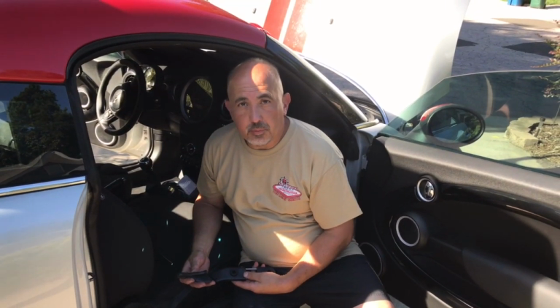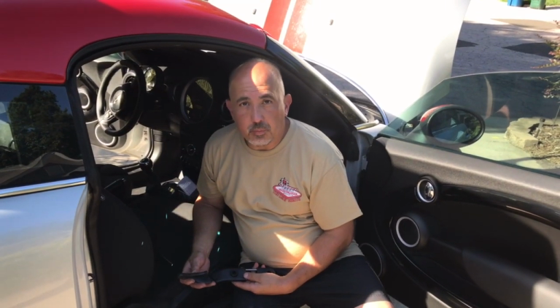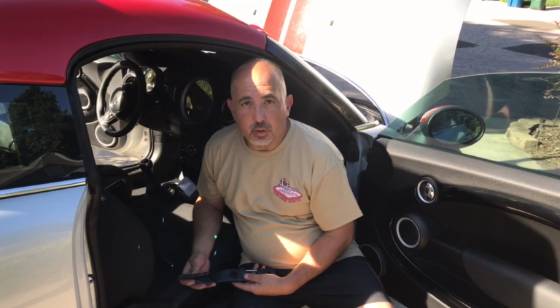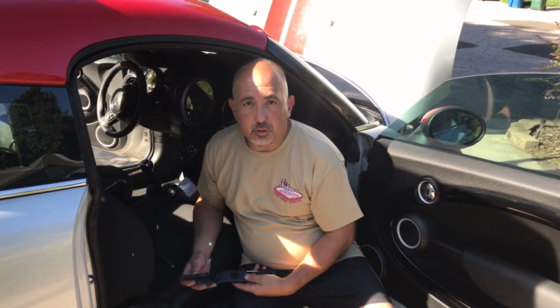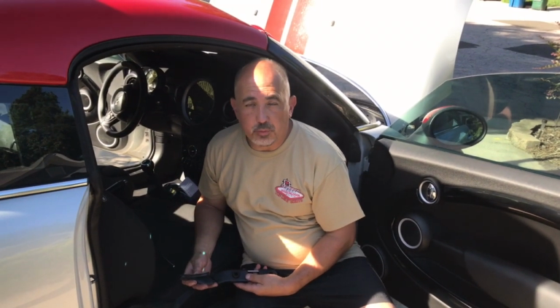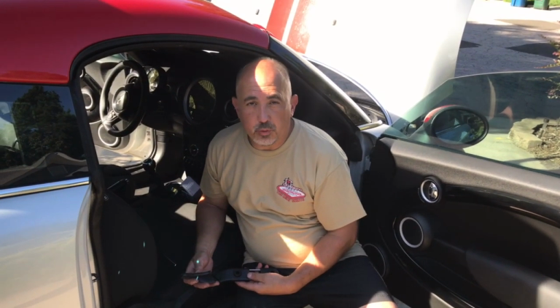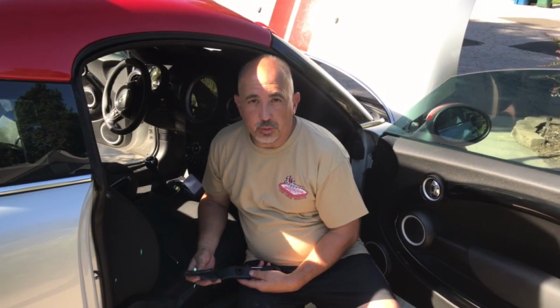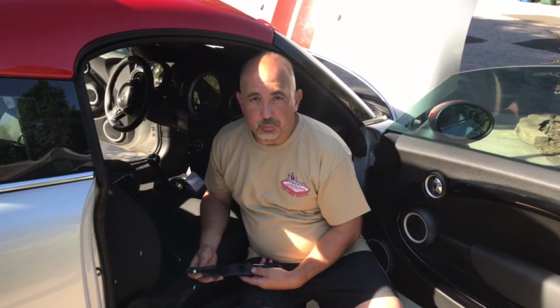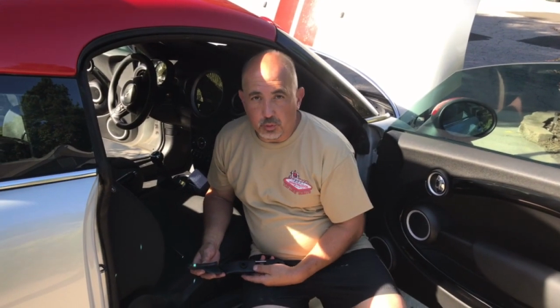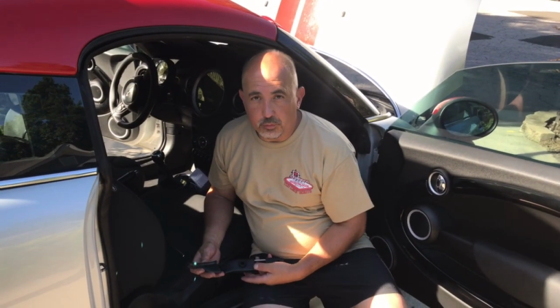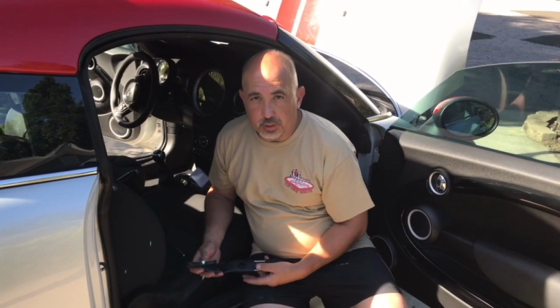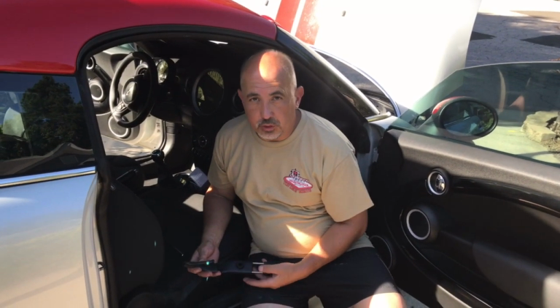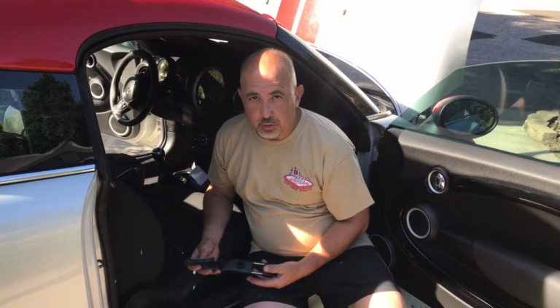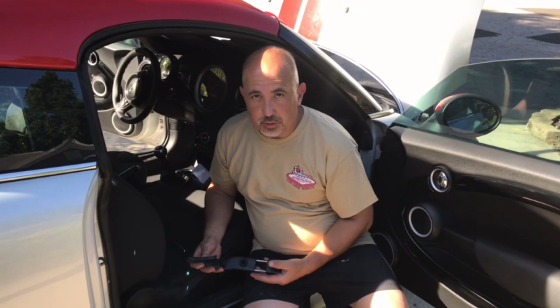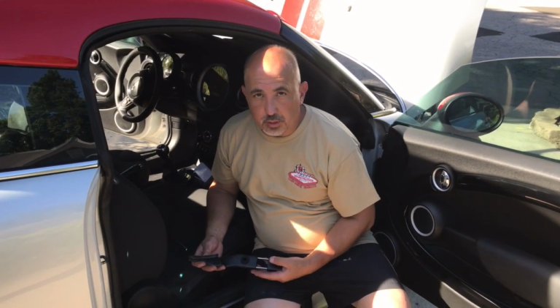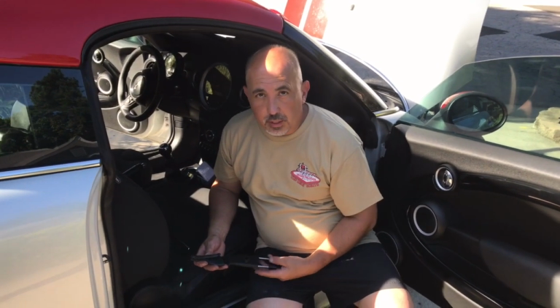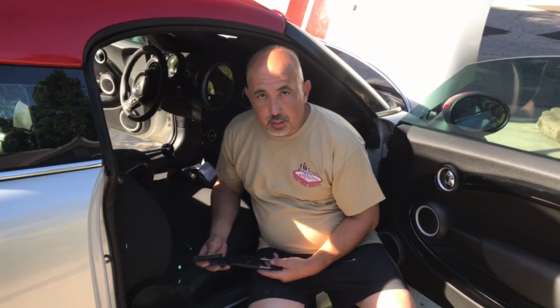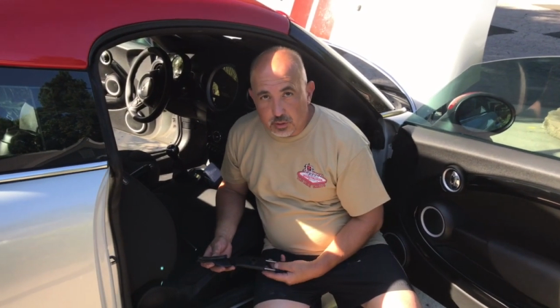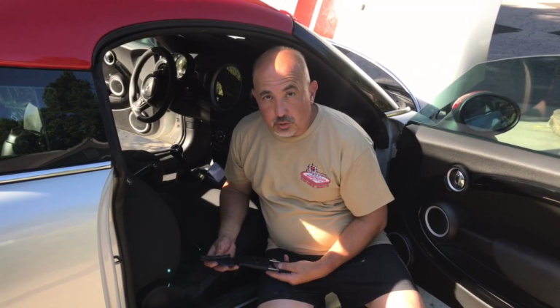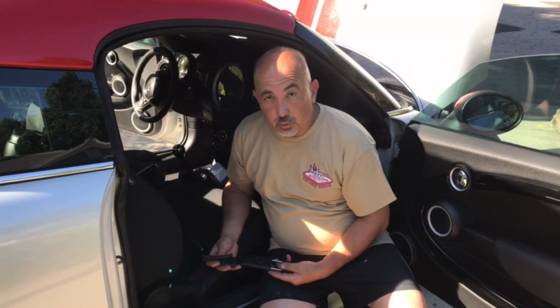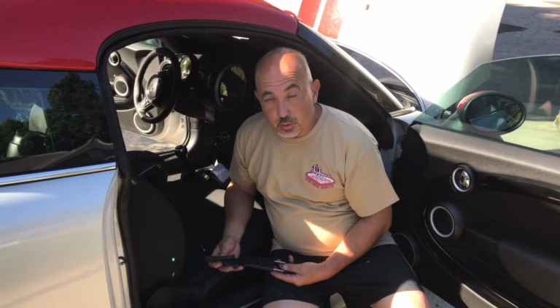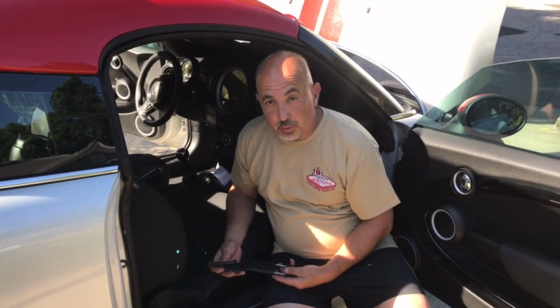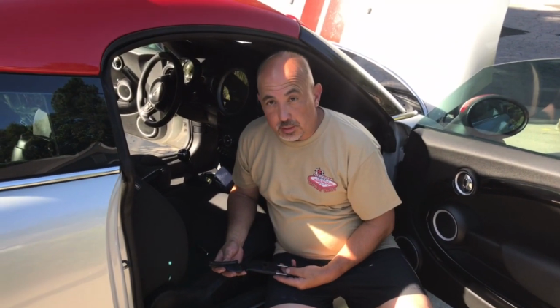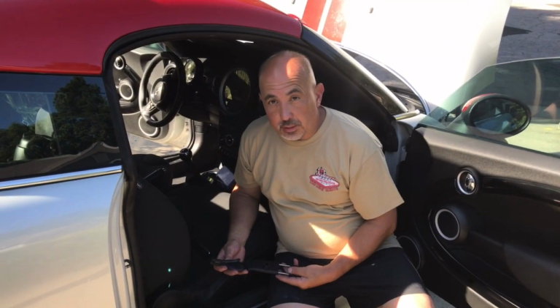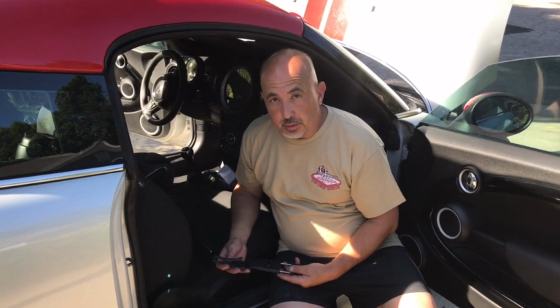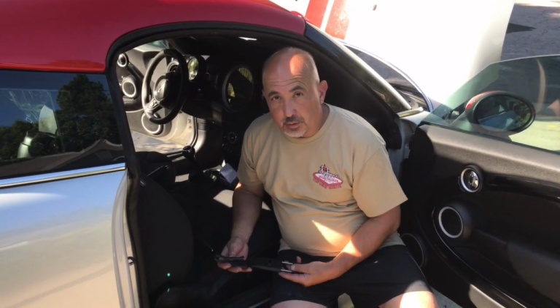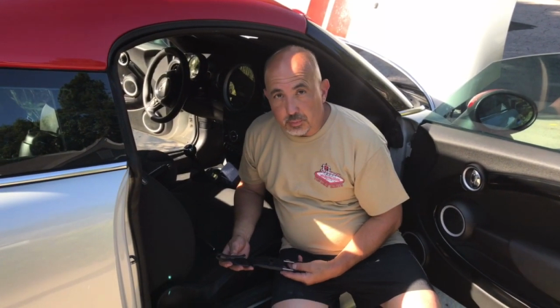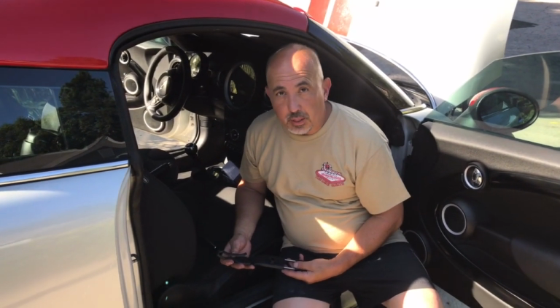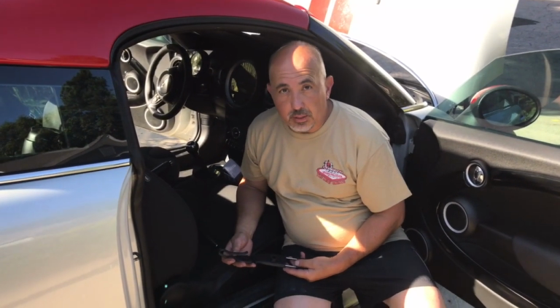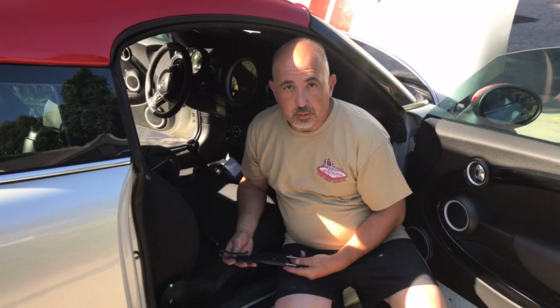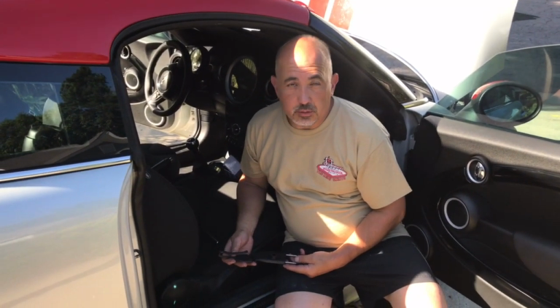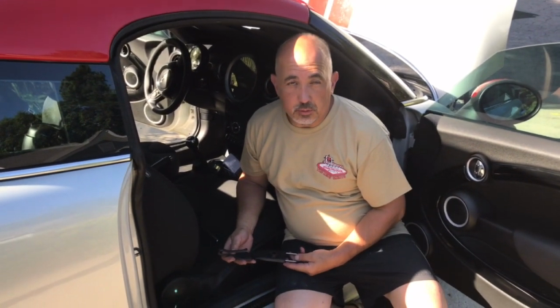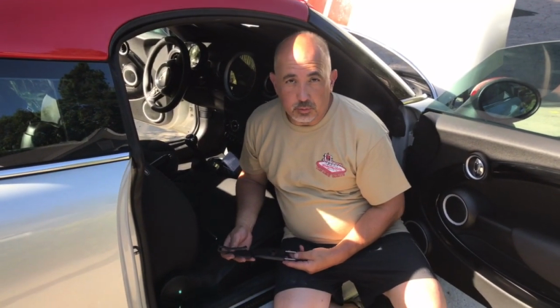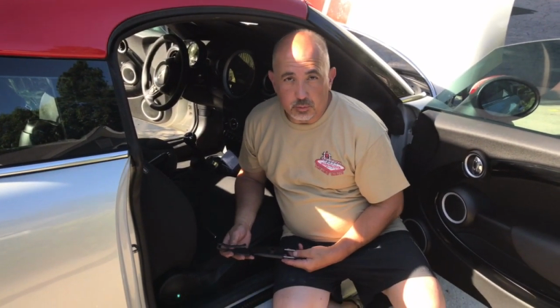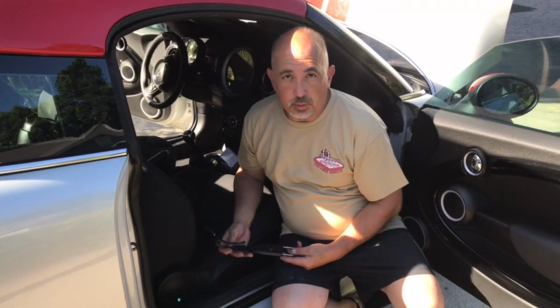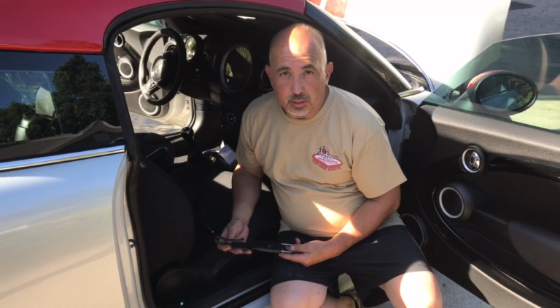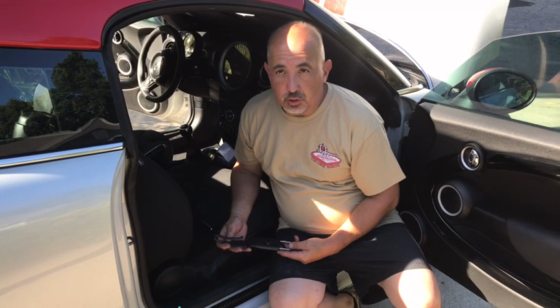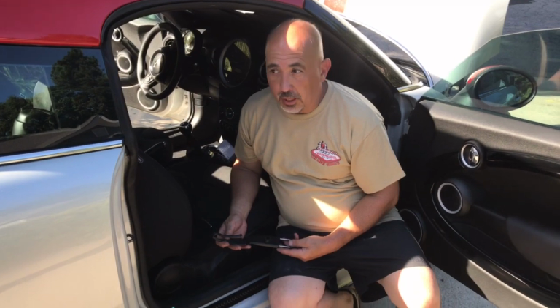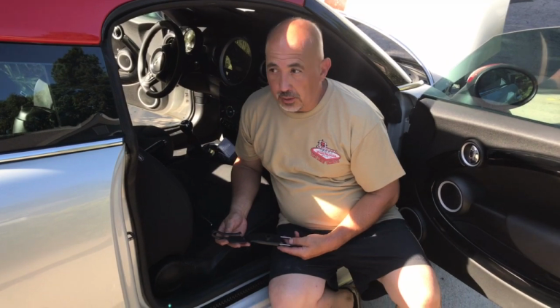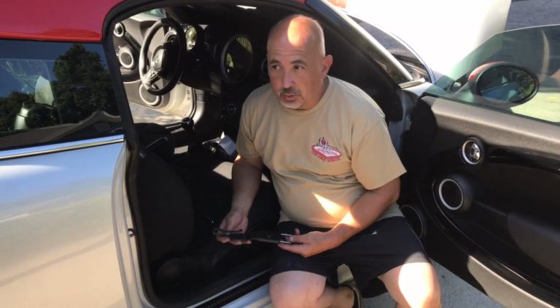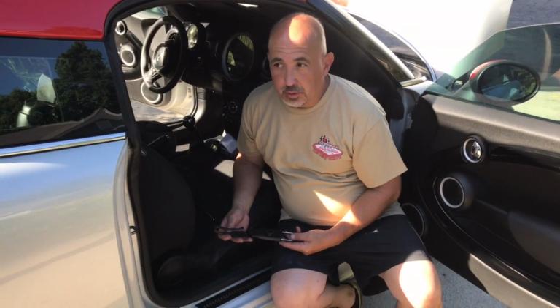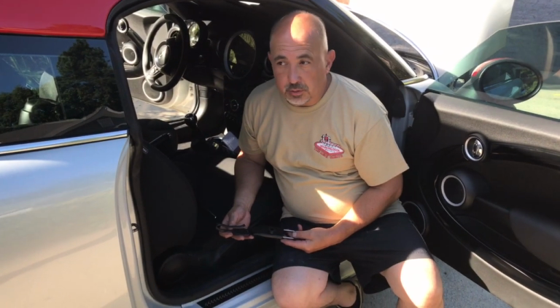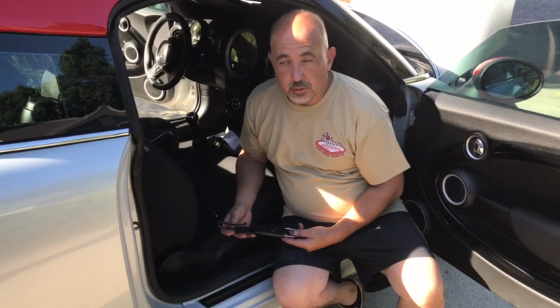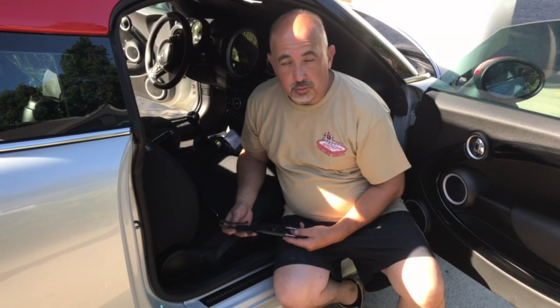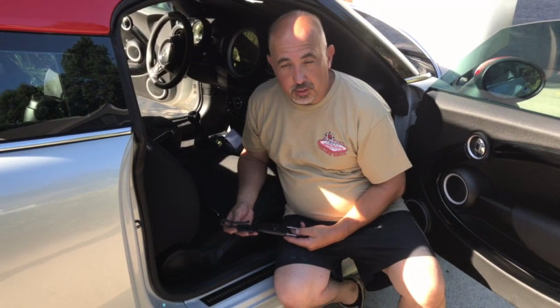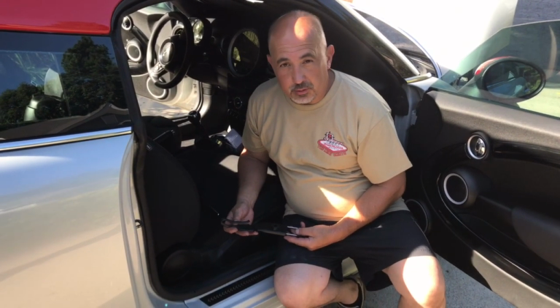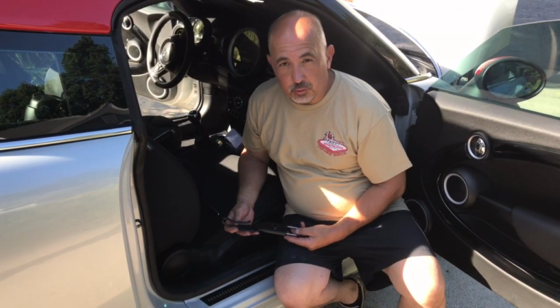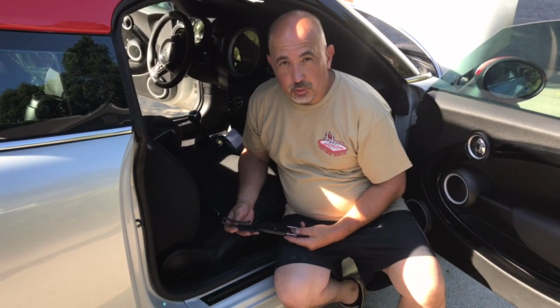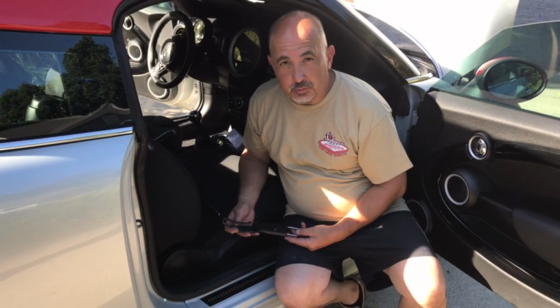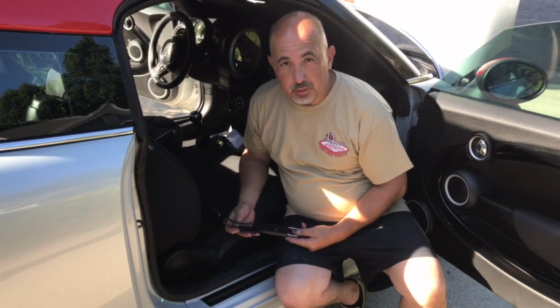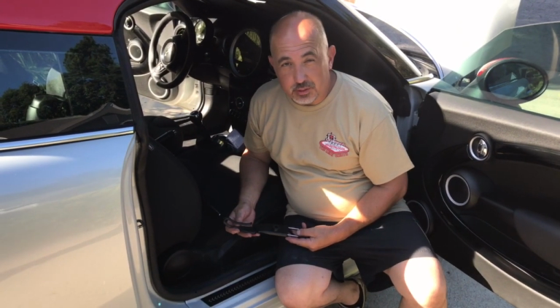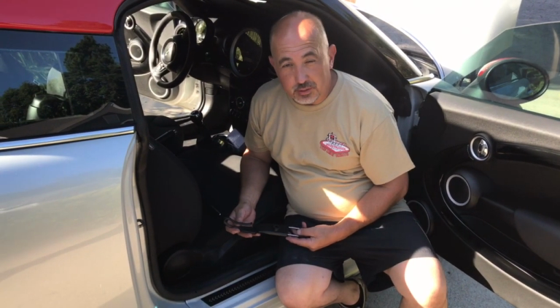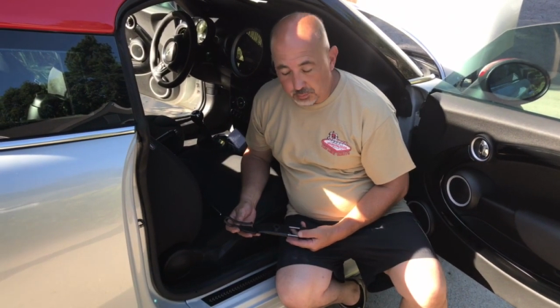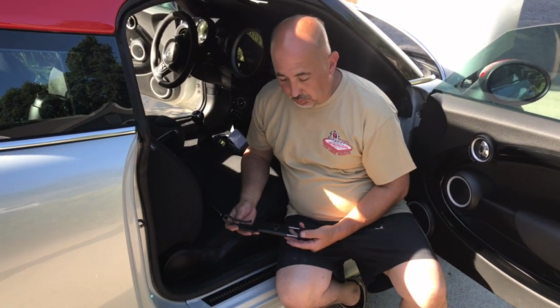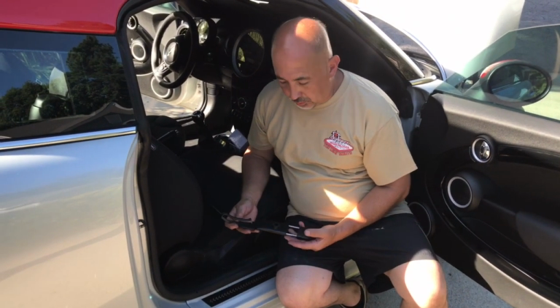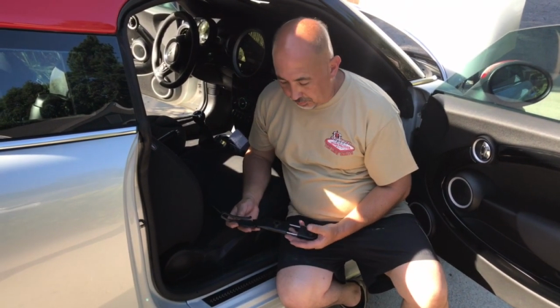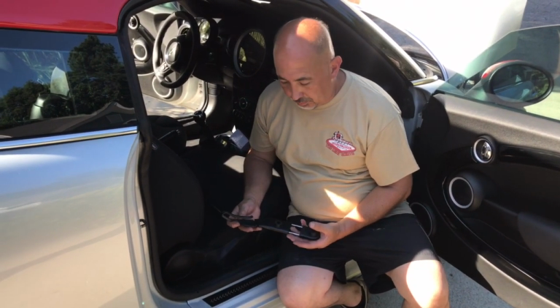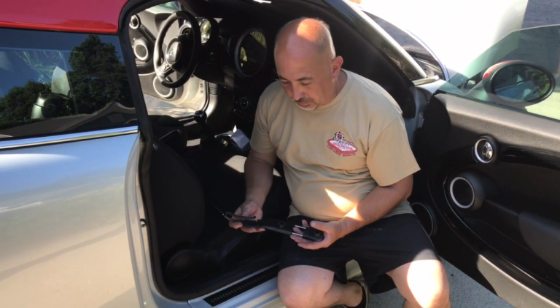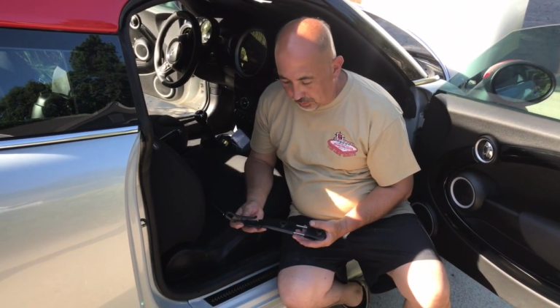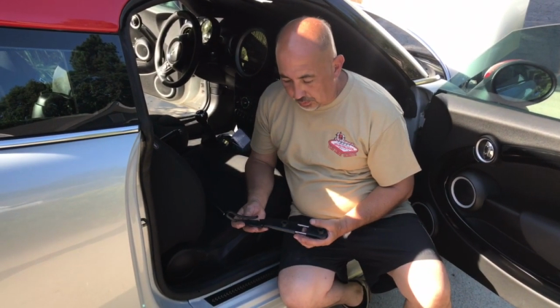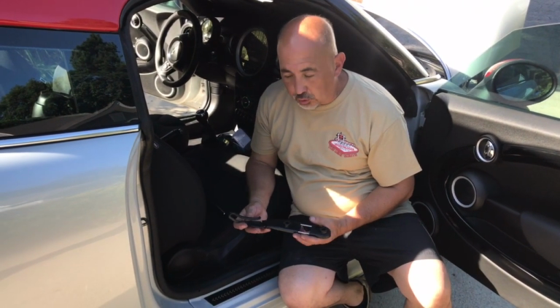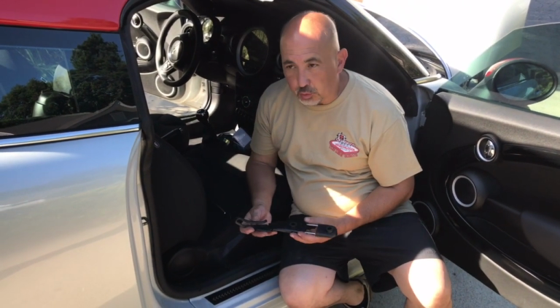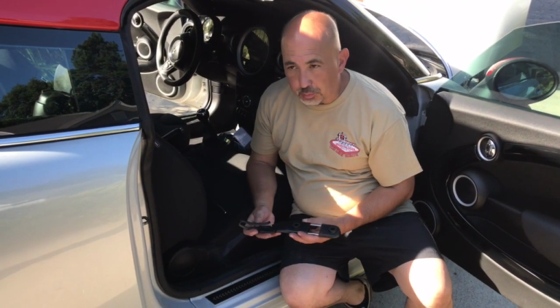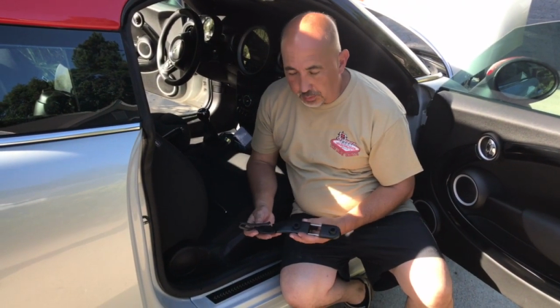Mark of Motoring and Motivations. We're doing yet another mod to Enchantress, the 2012 GCW Coupe.